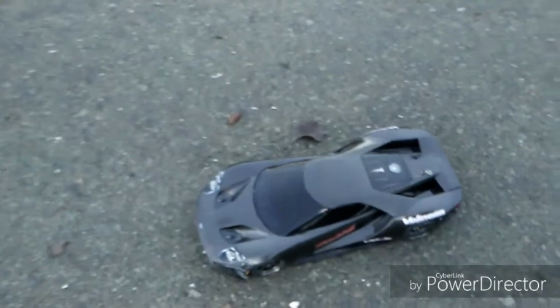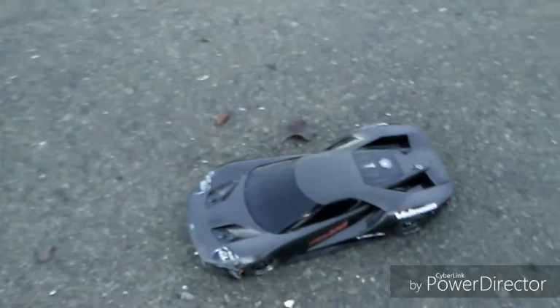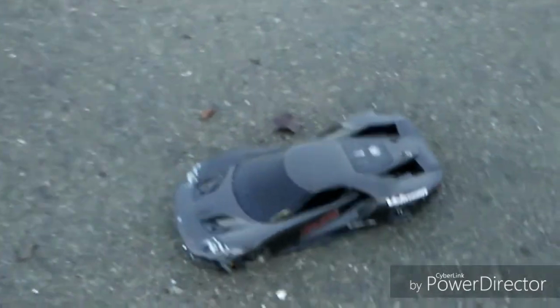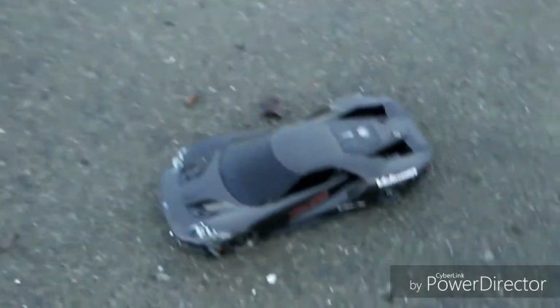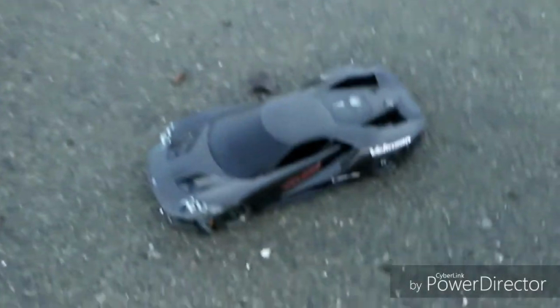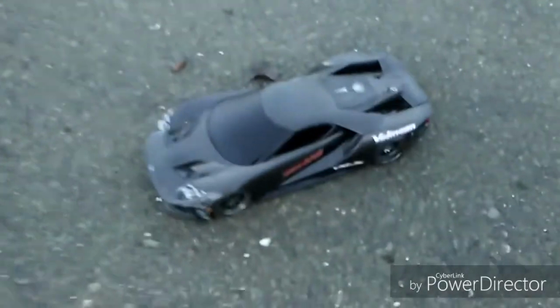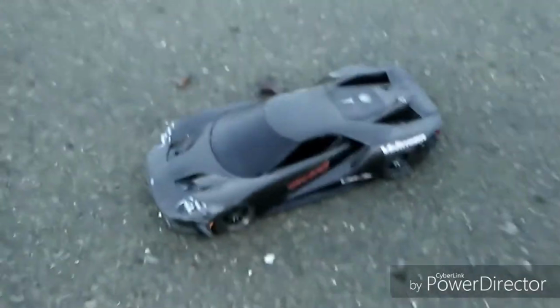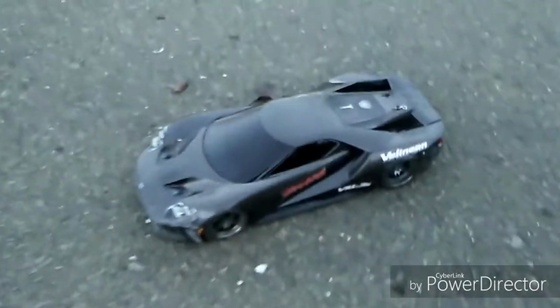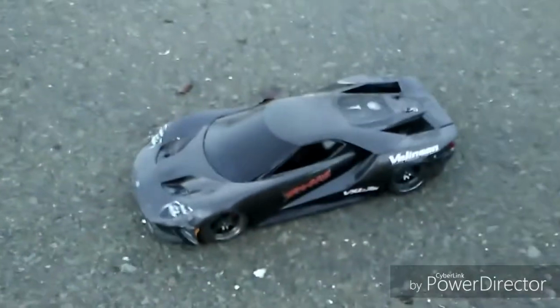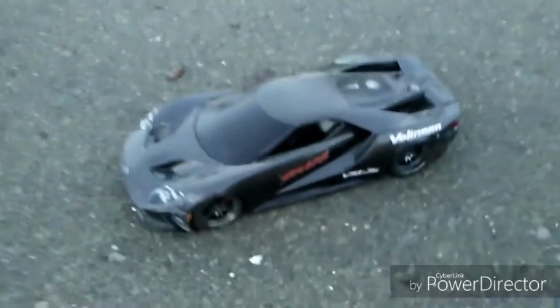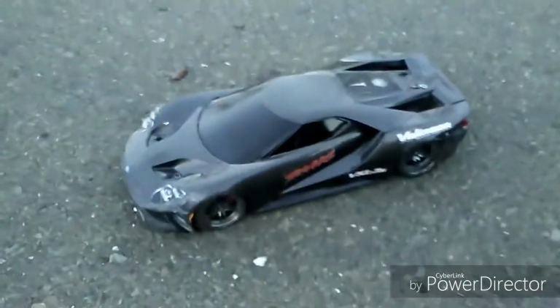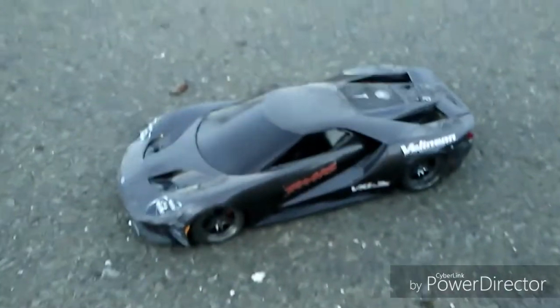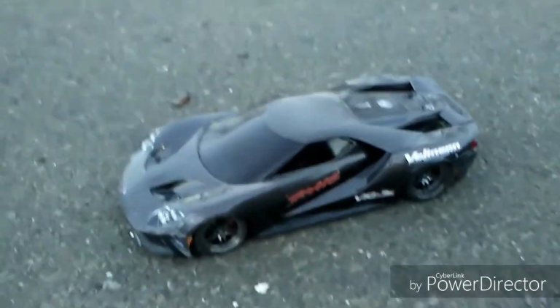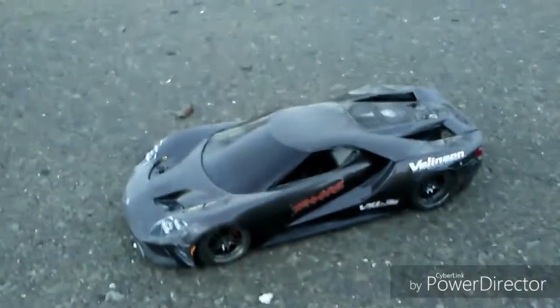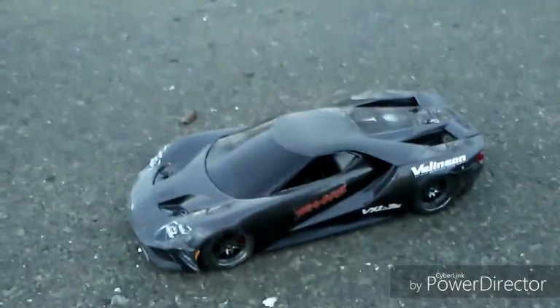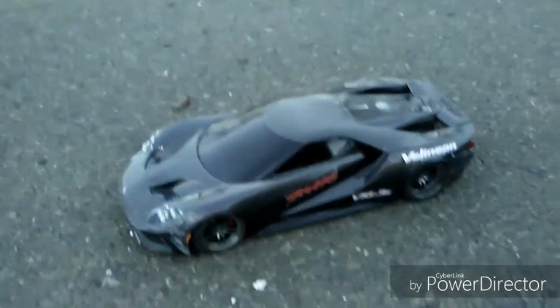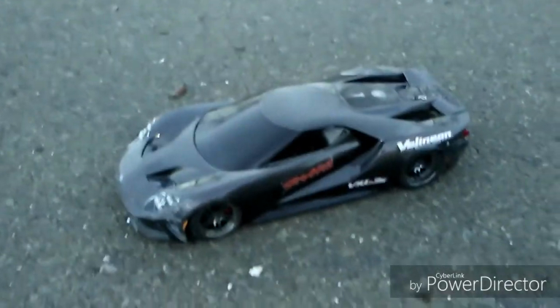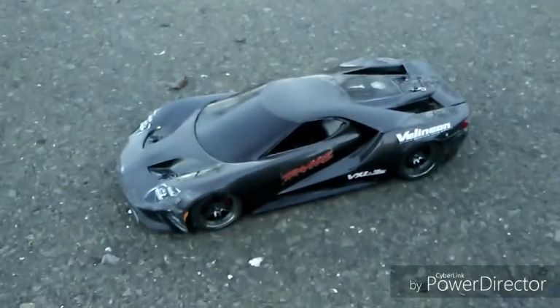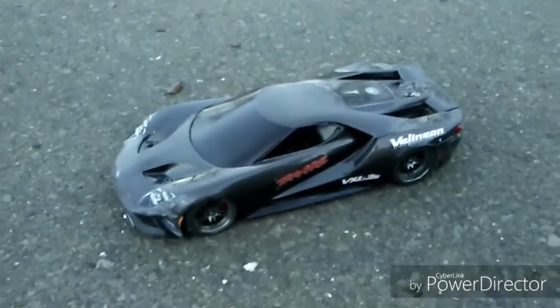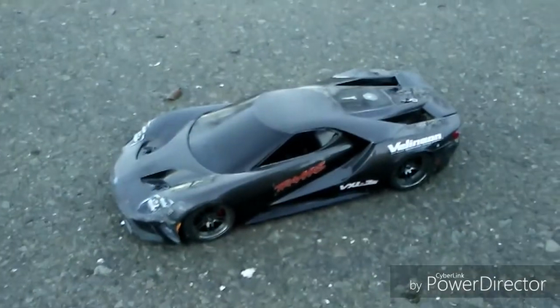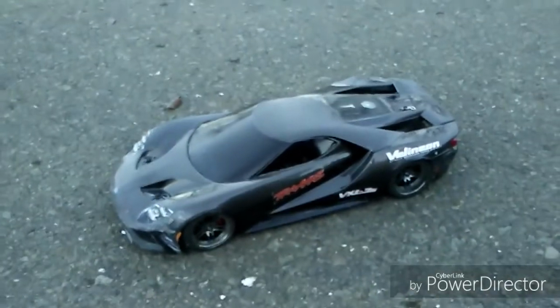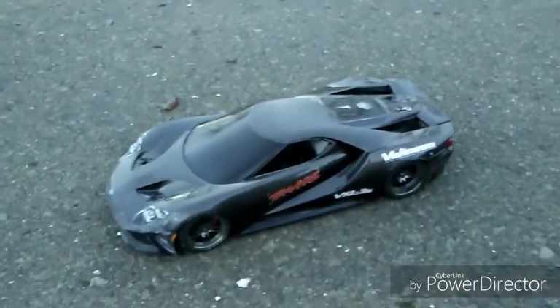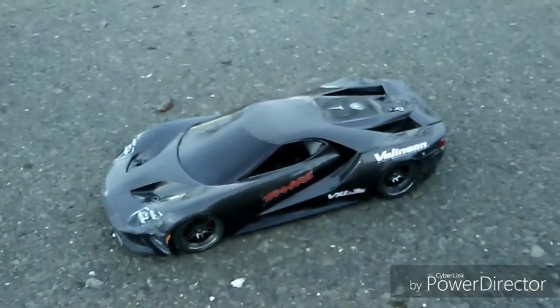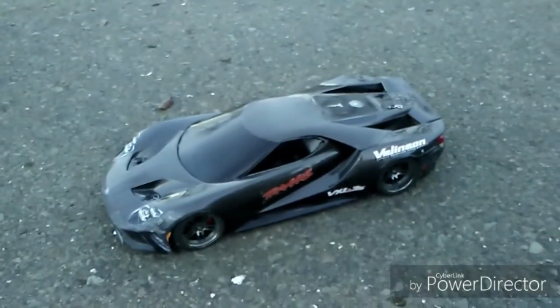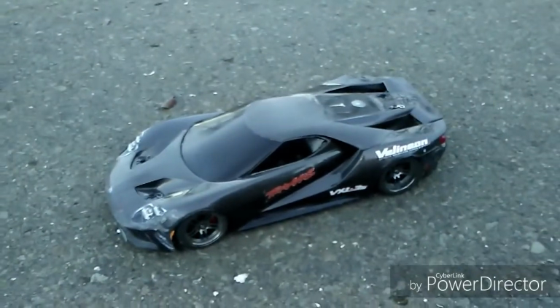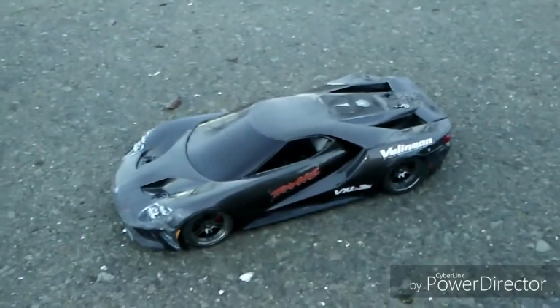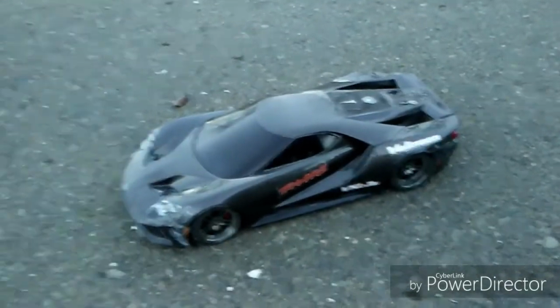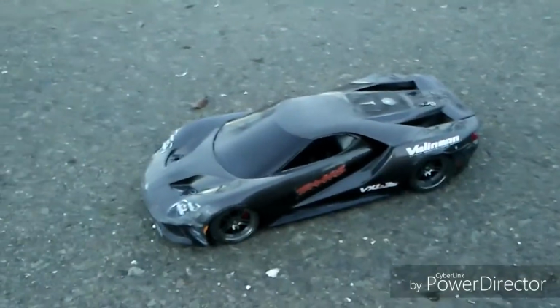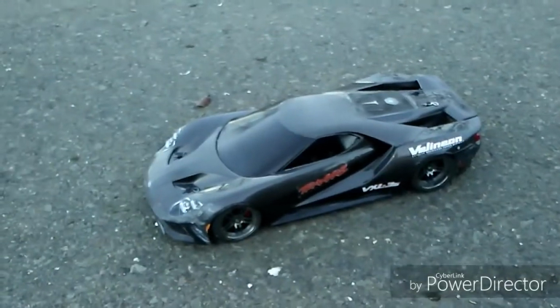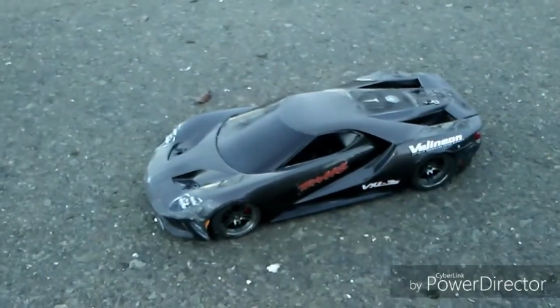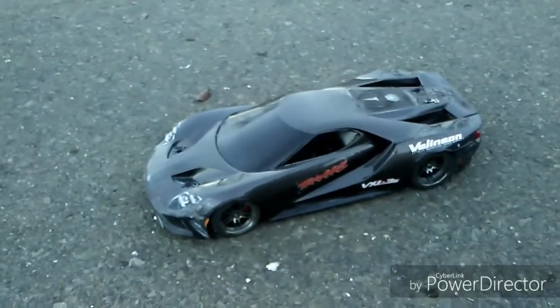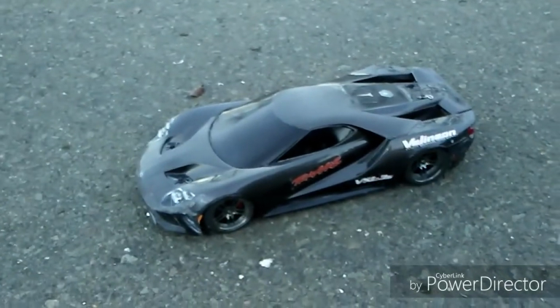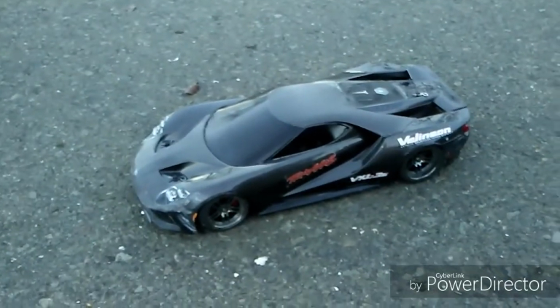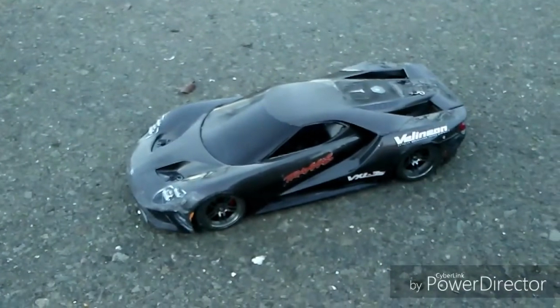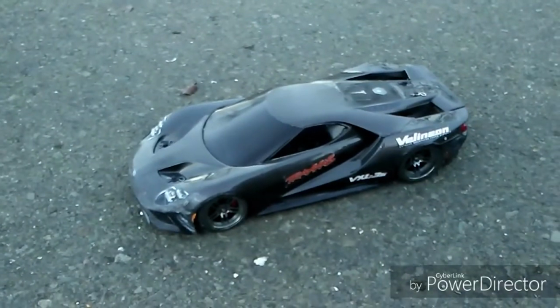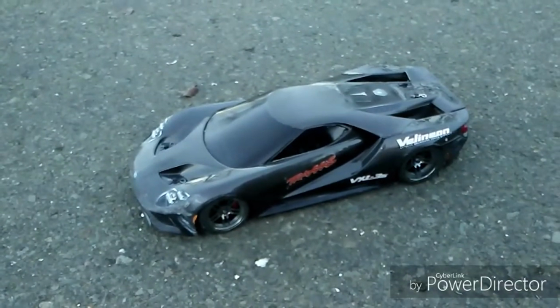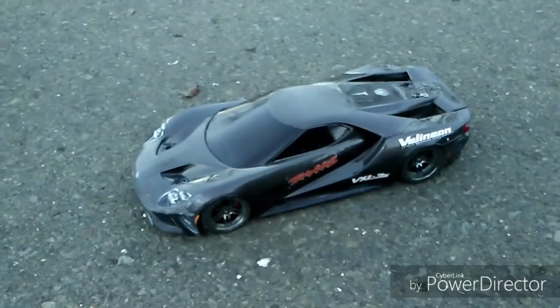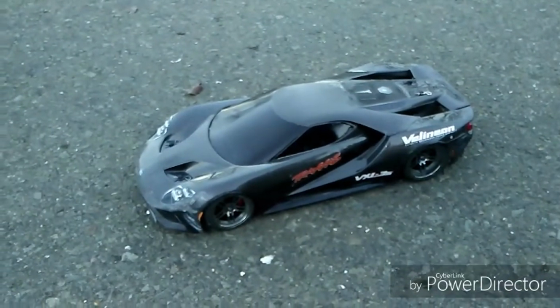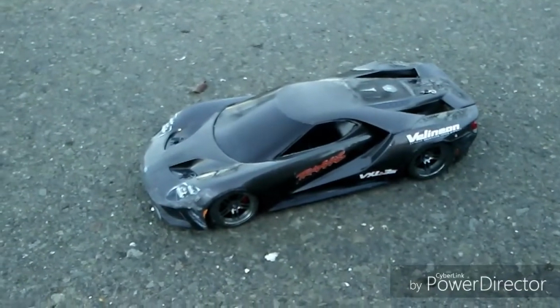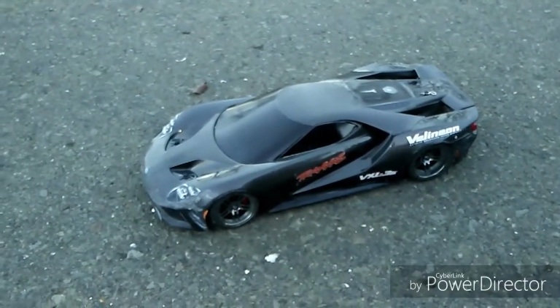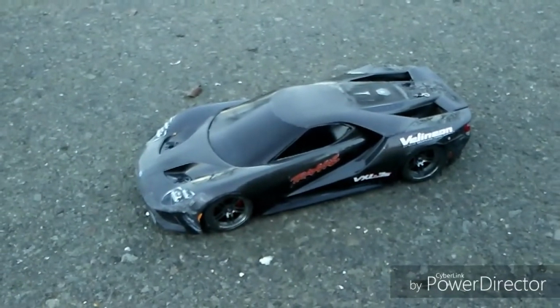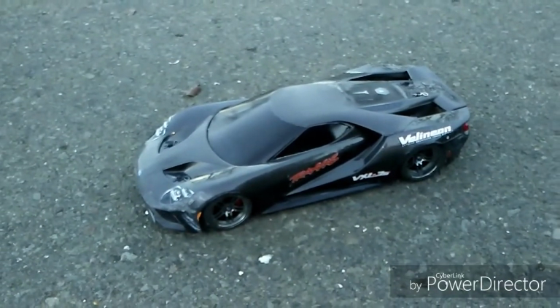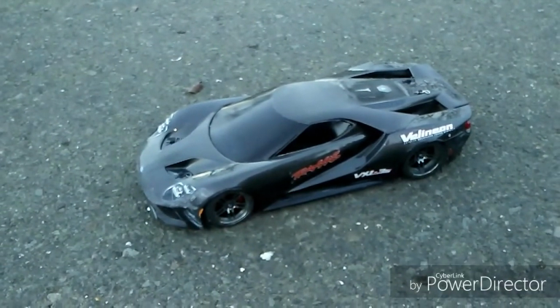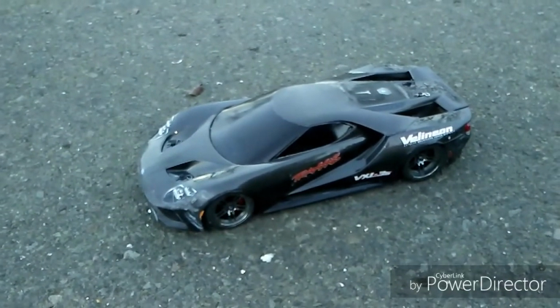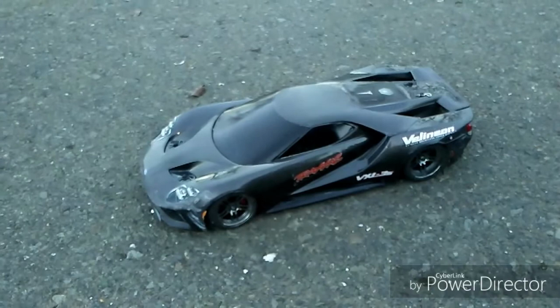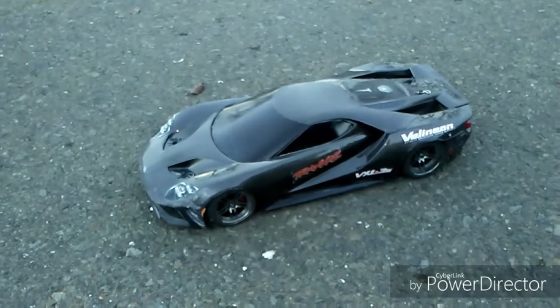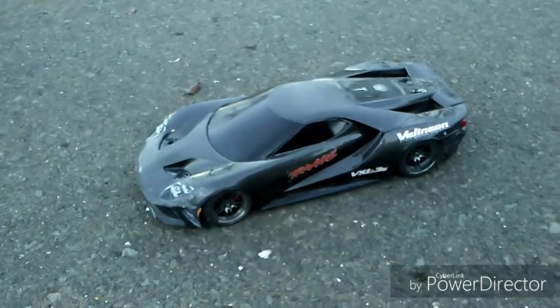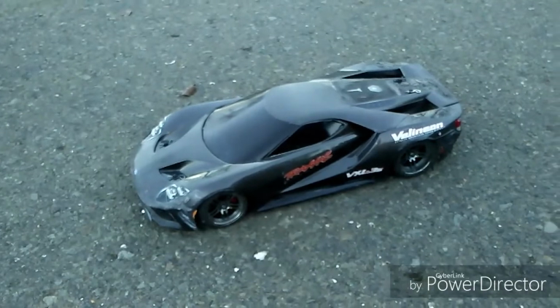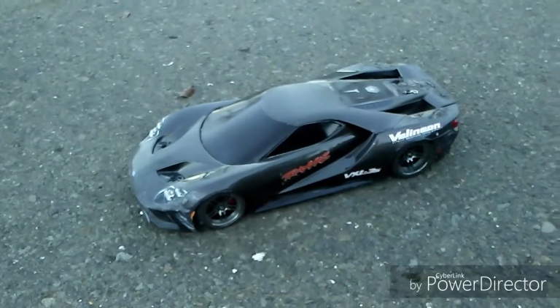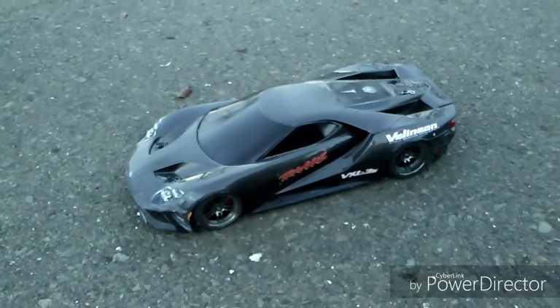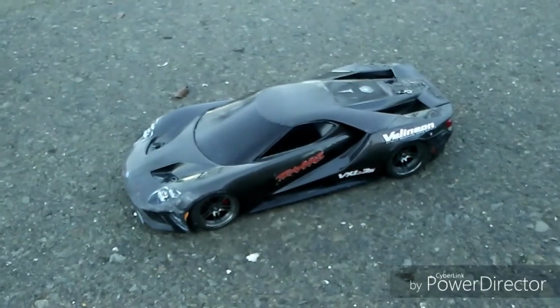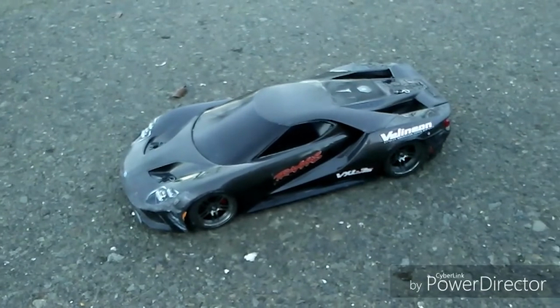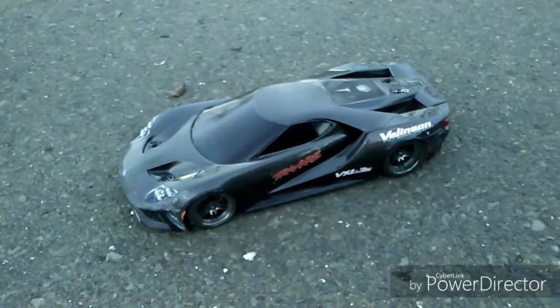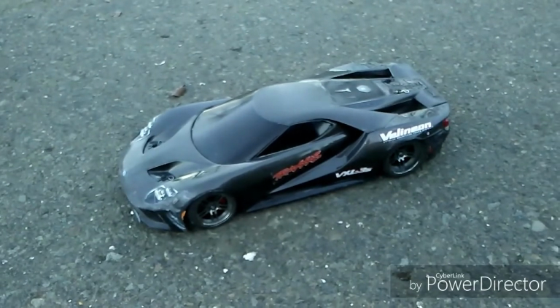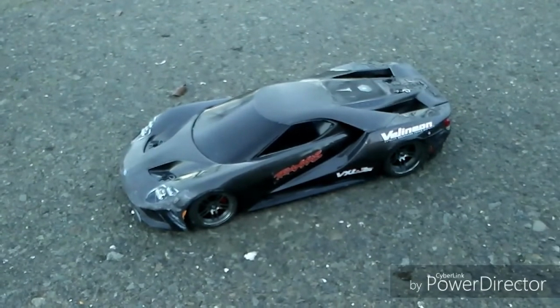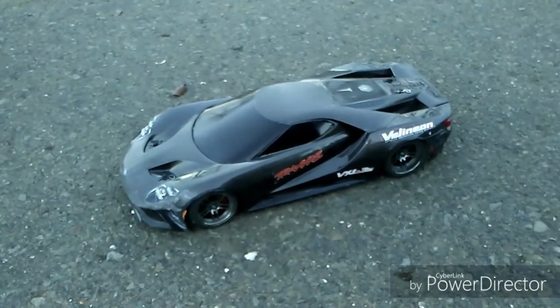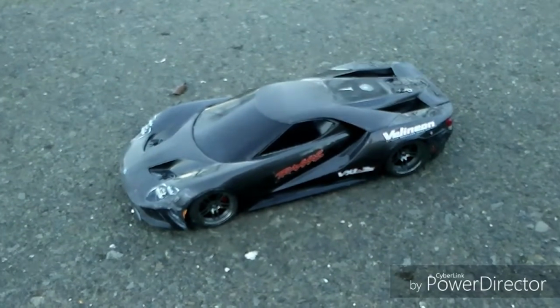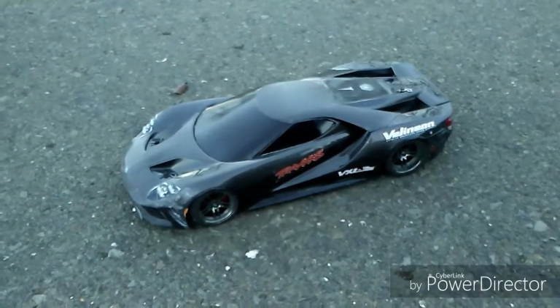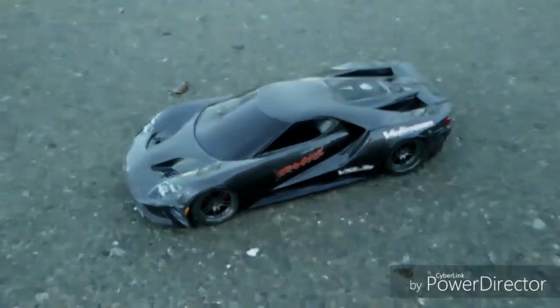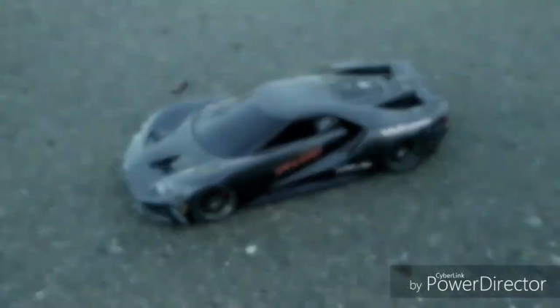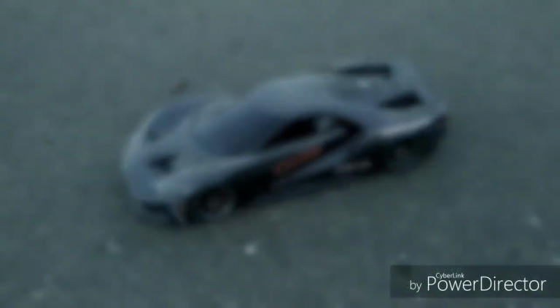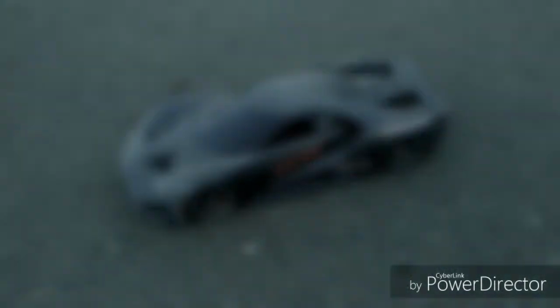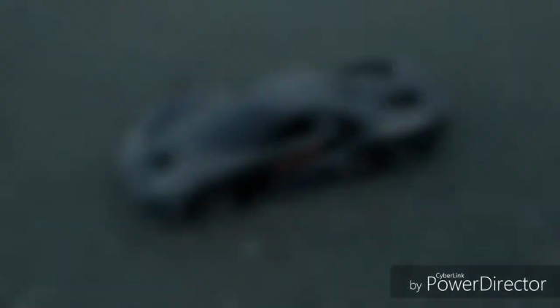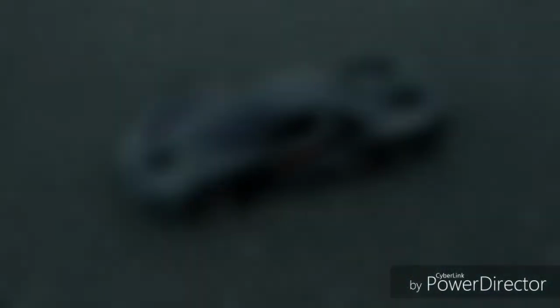So once again, Traxxas VORTECH 2.0 with the Velenium system this time, running on a 7-cell nickel metal hydride battery. Thank you.